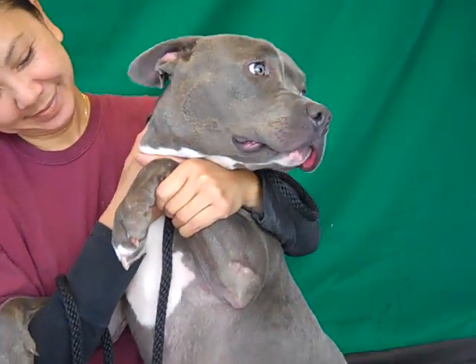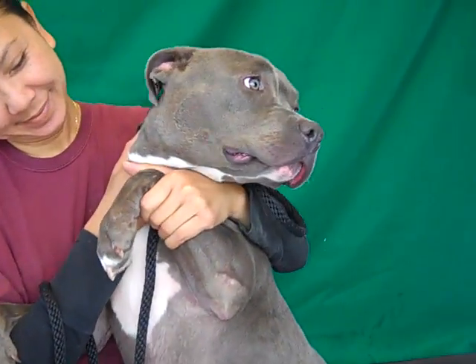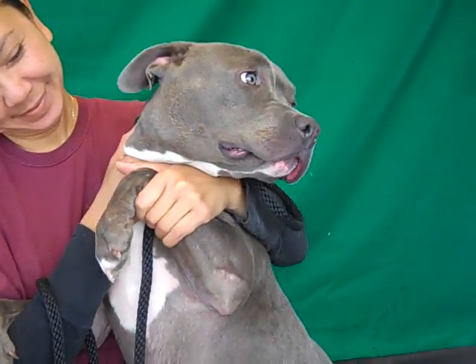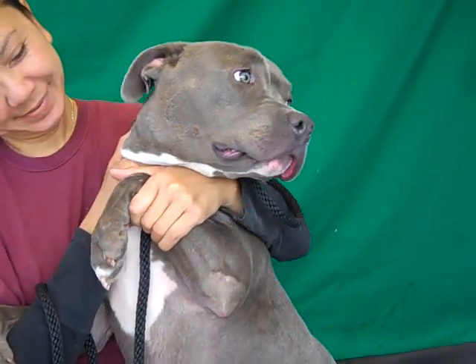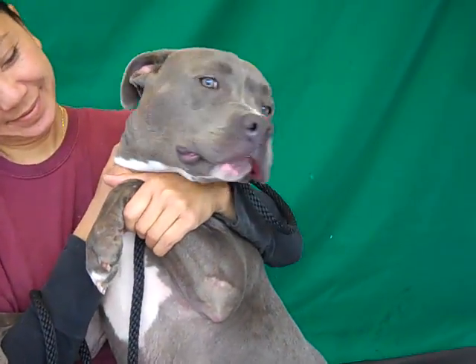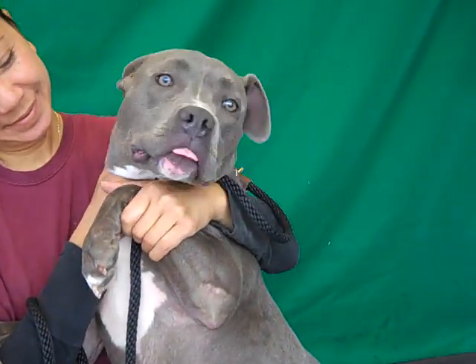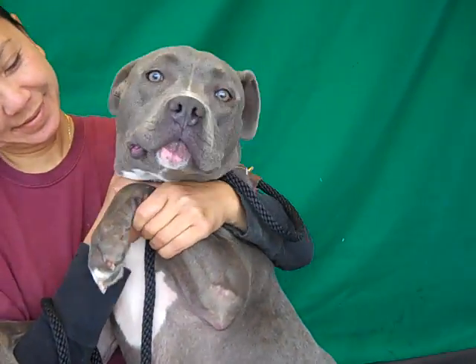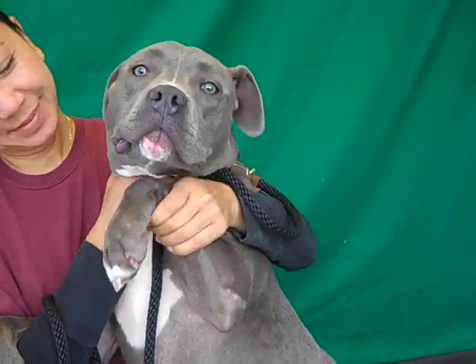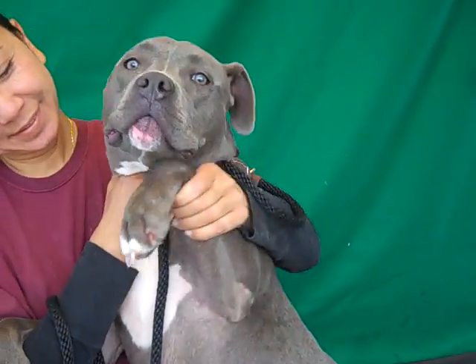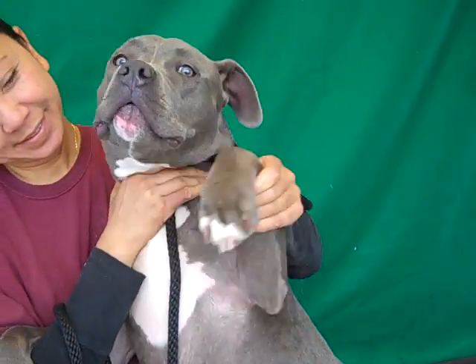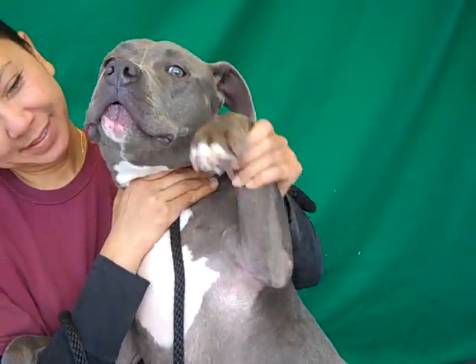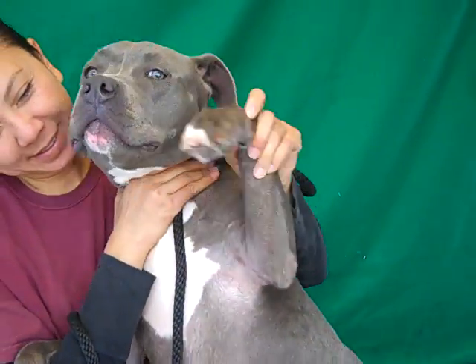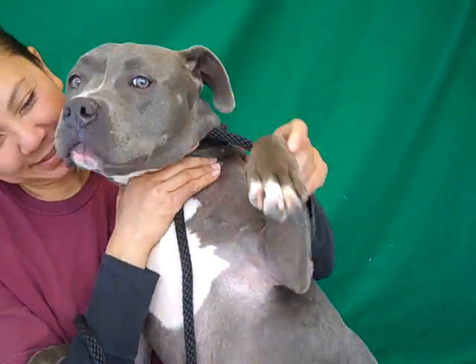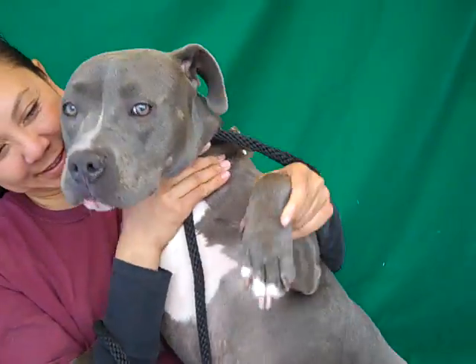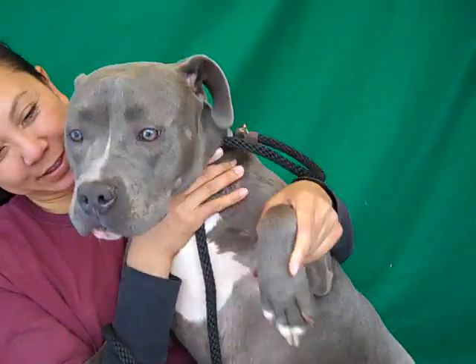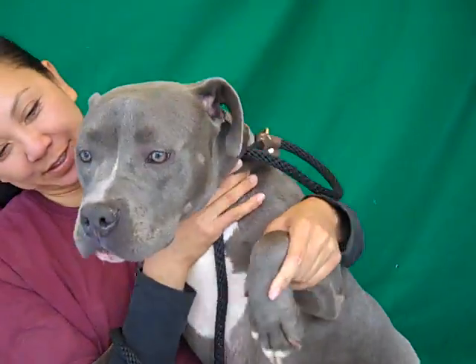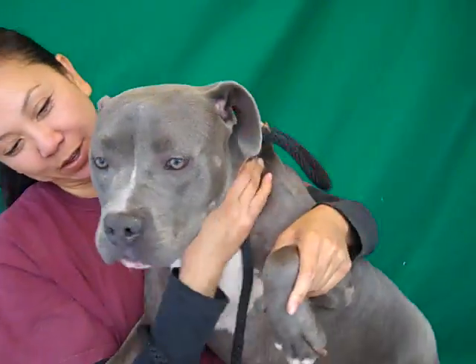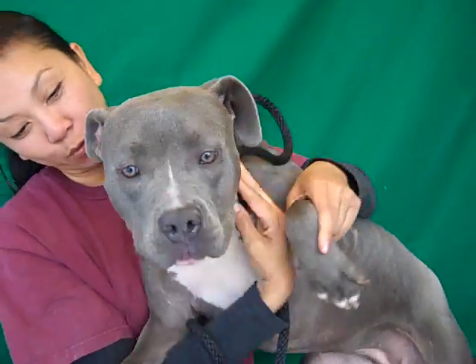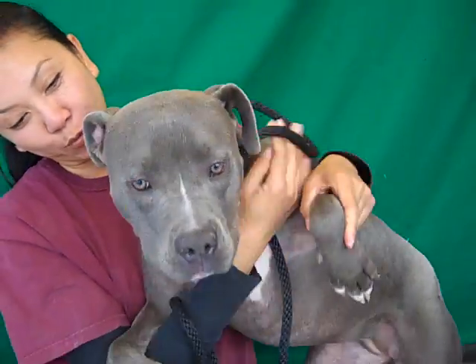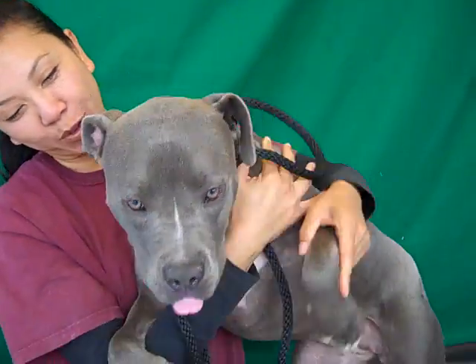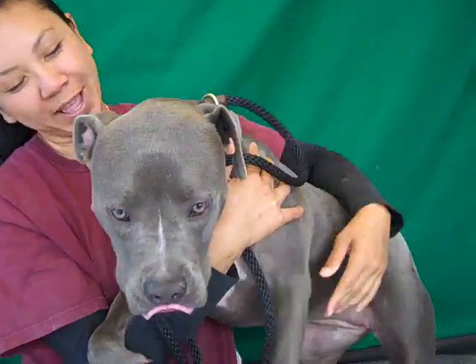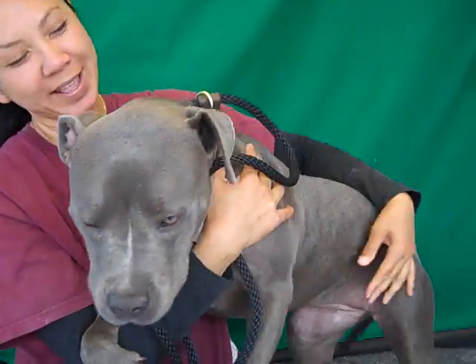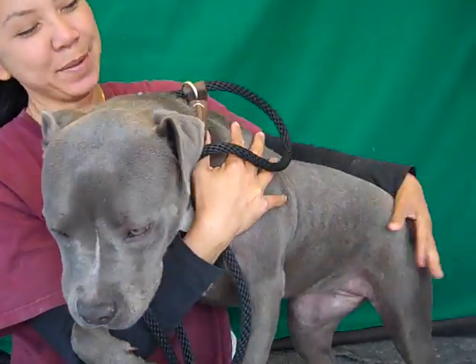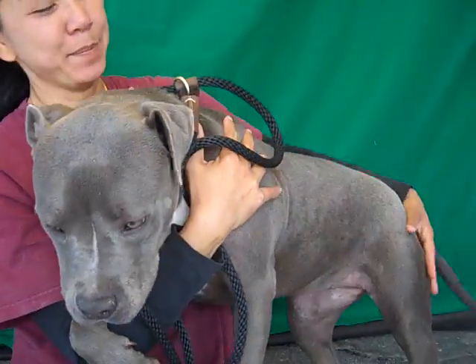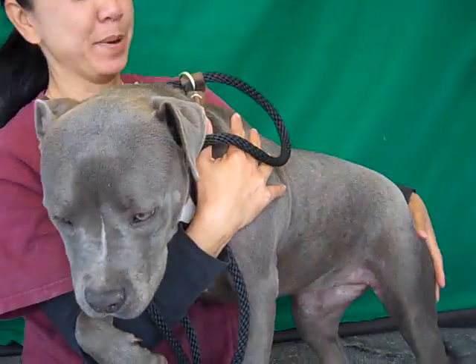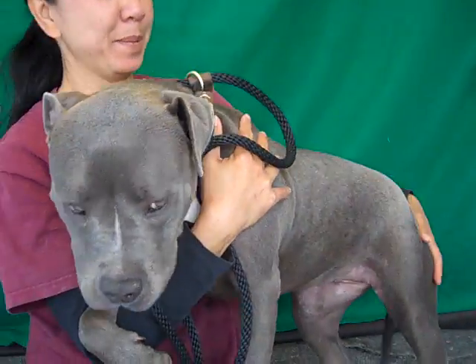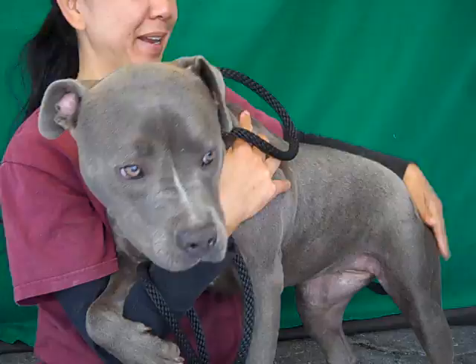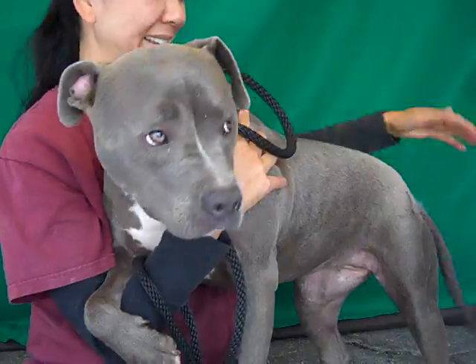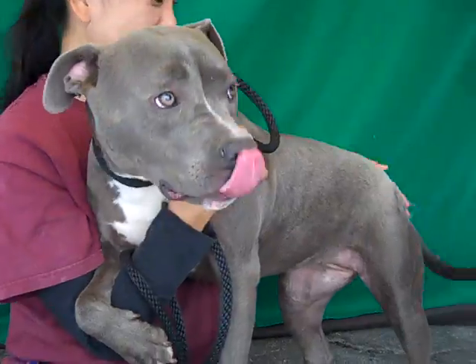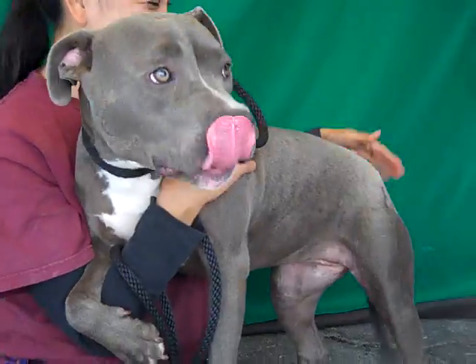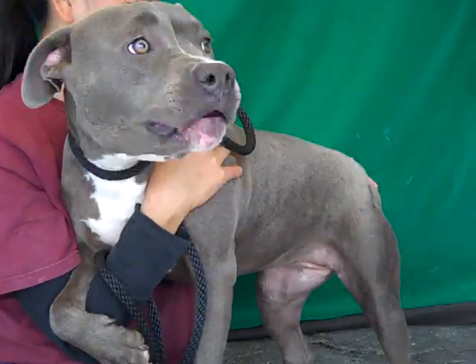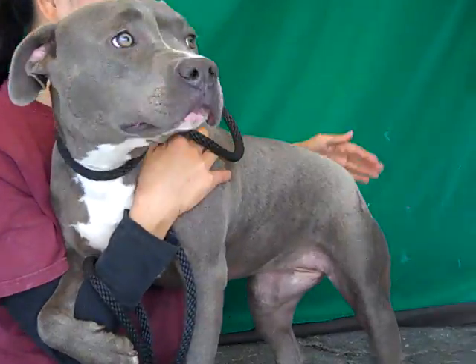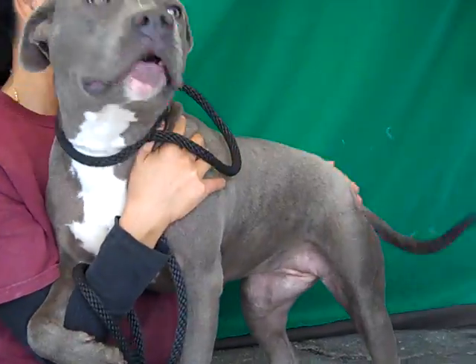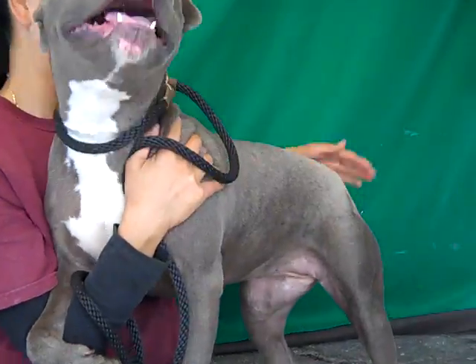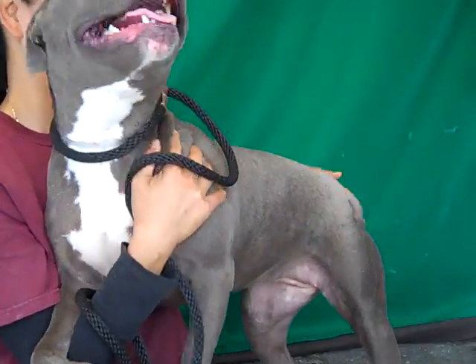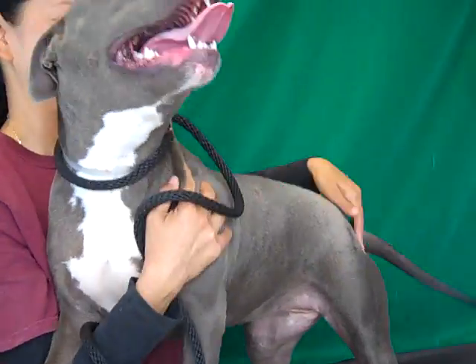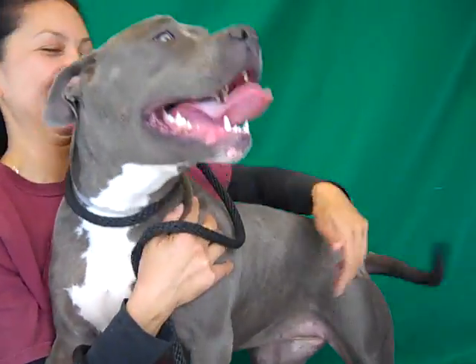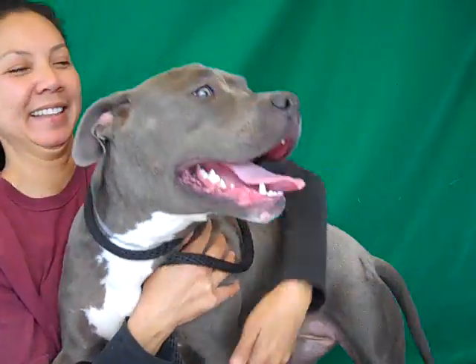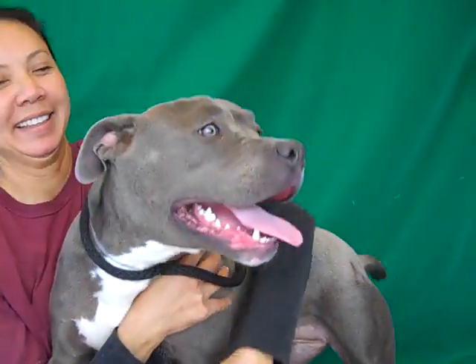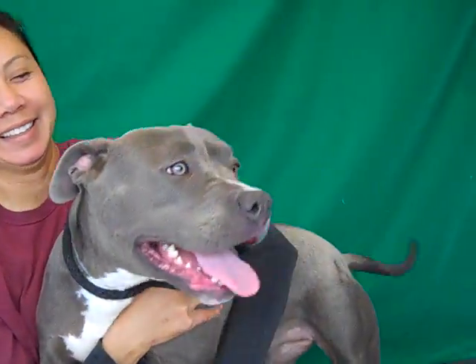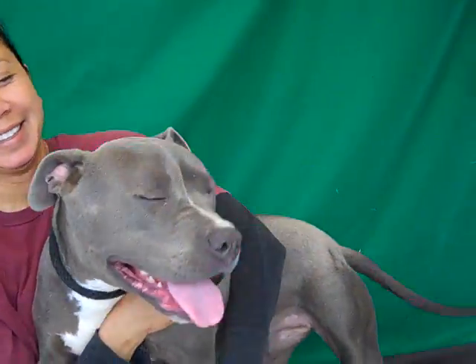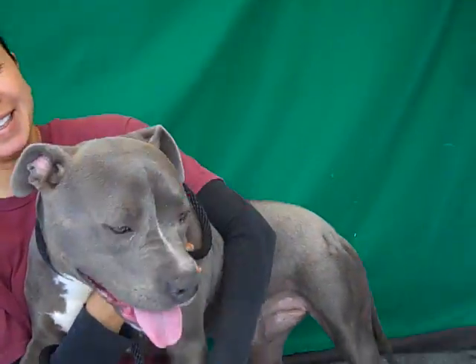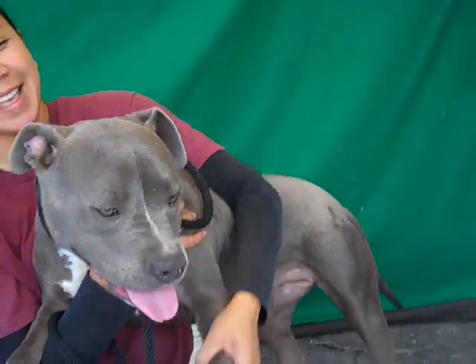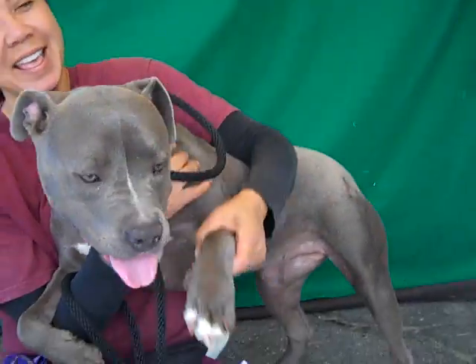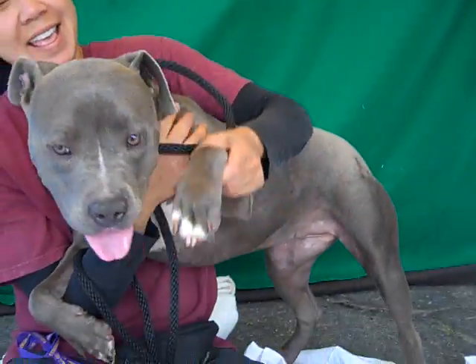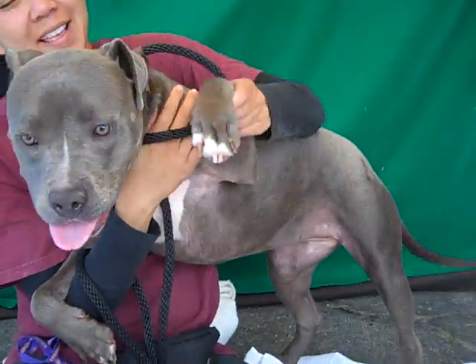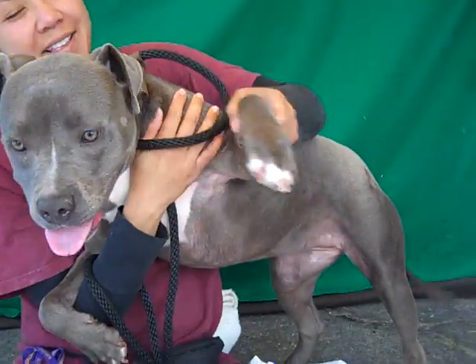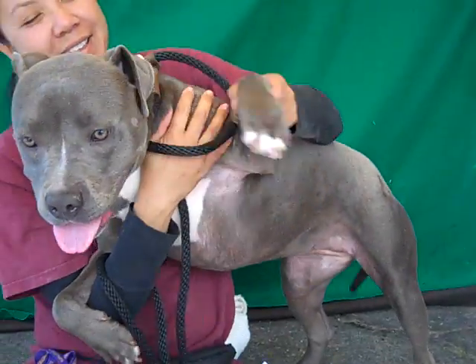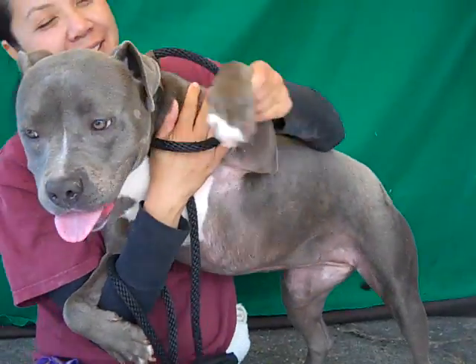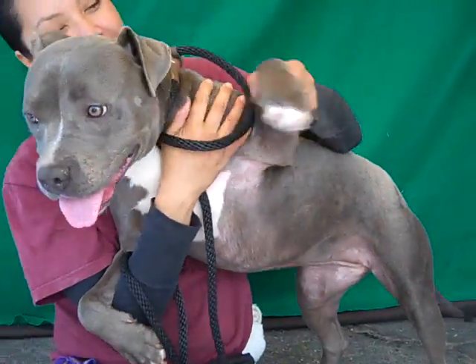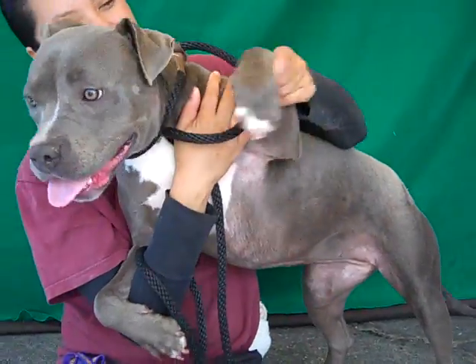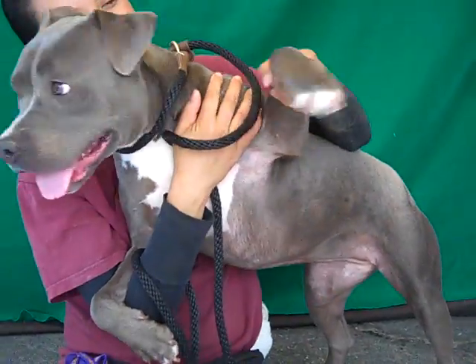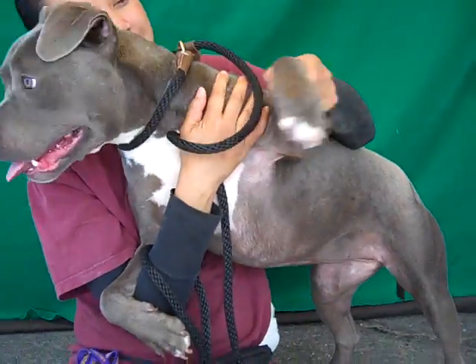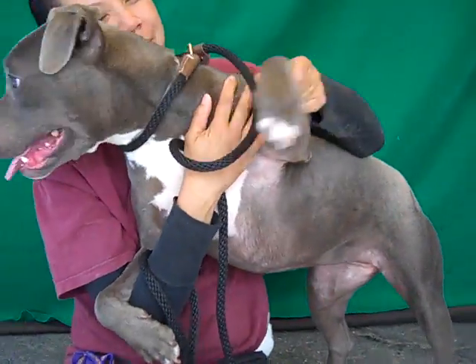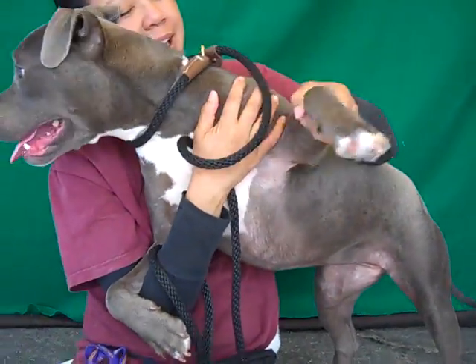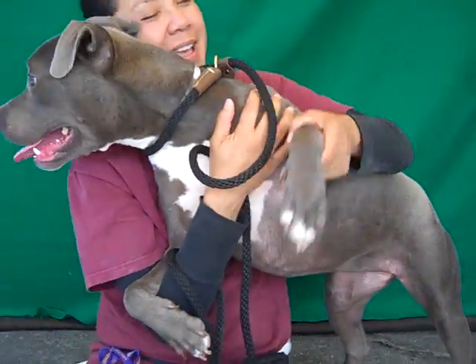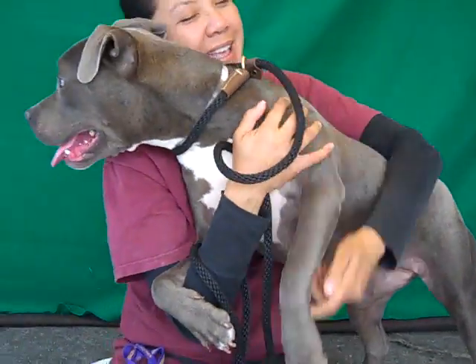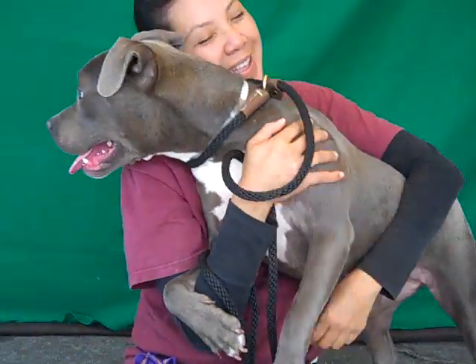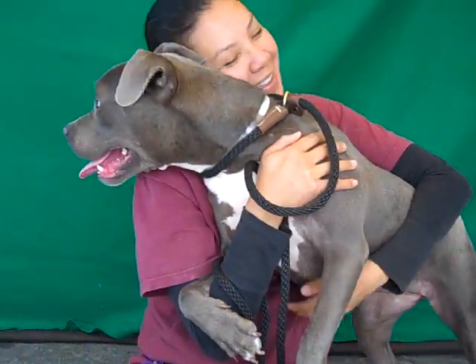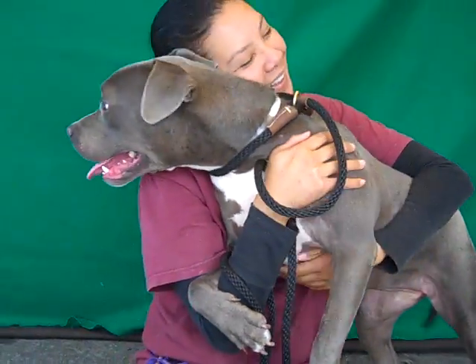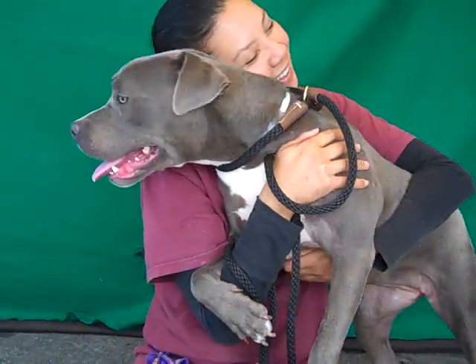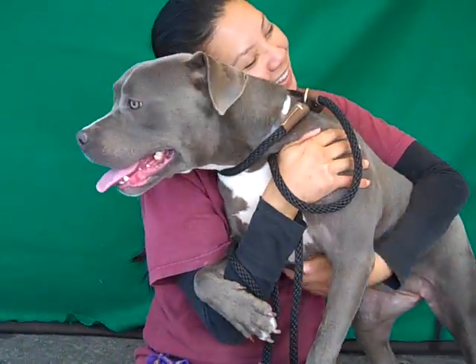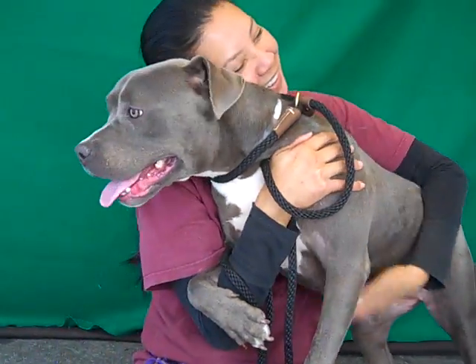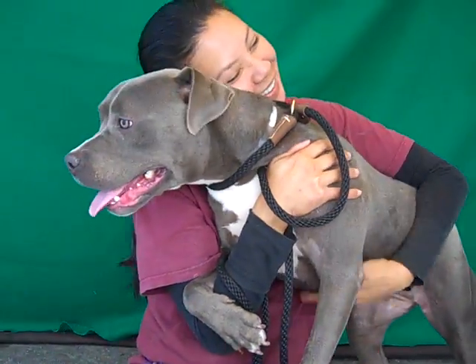Come meet Brittany at the Baldwin Park shelter and make her part of your family. She's ready to go home. Bye, Brittany!